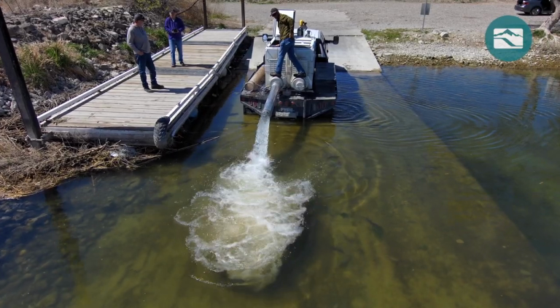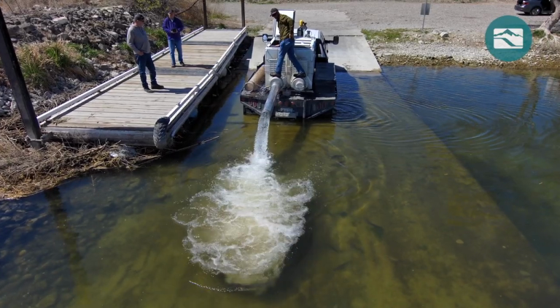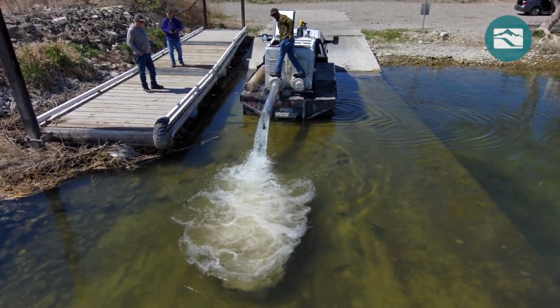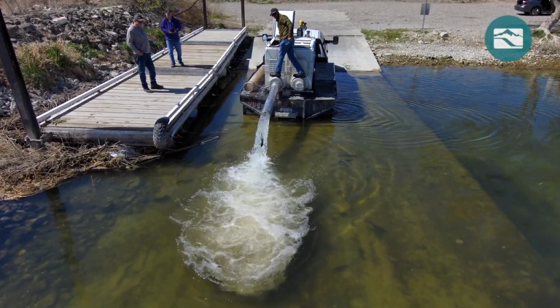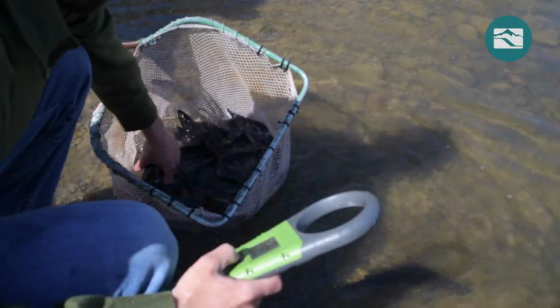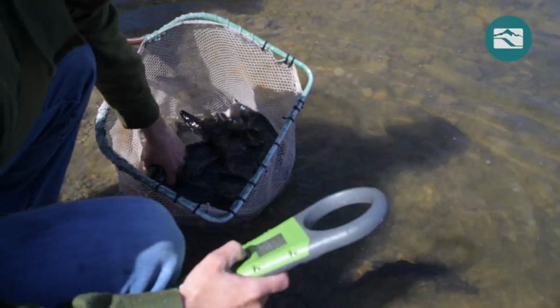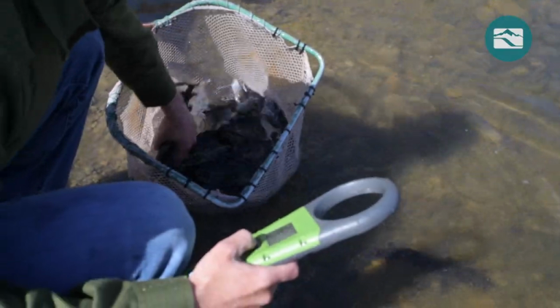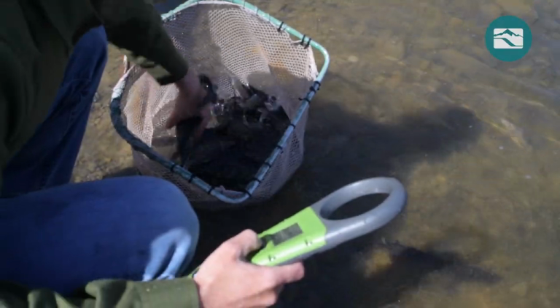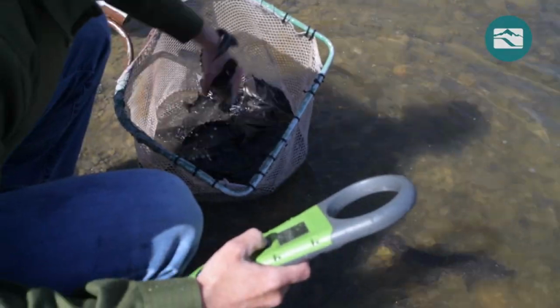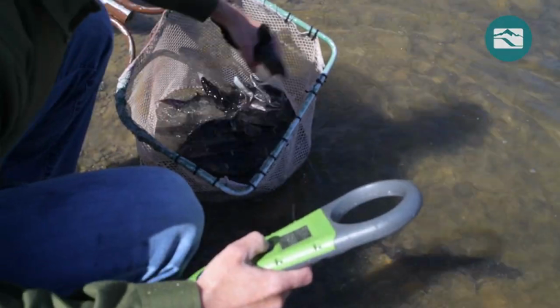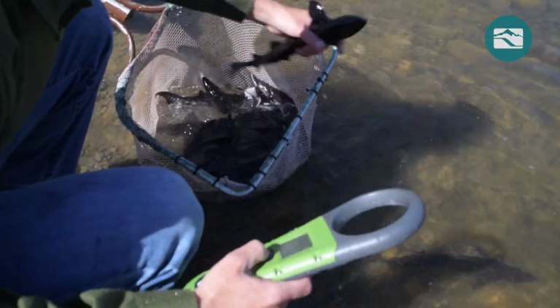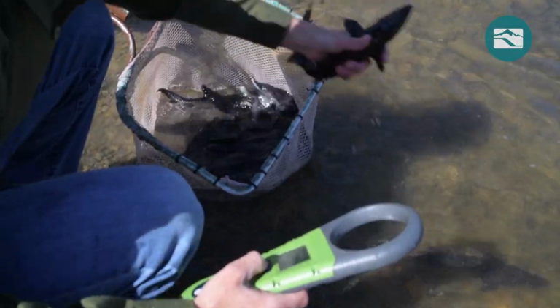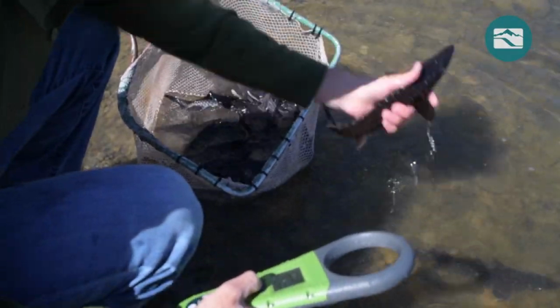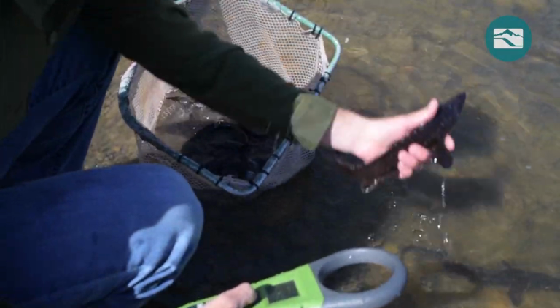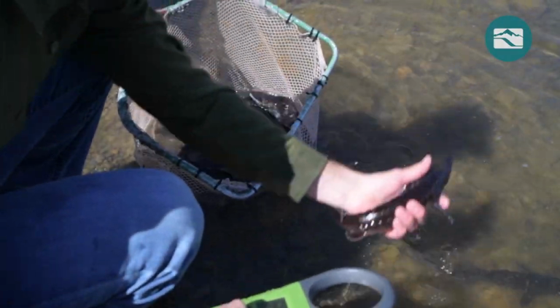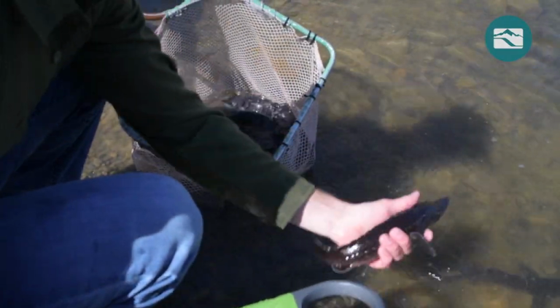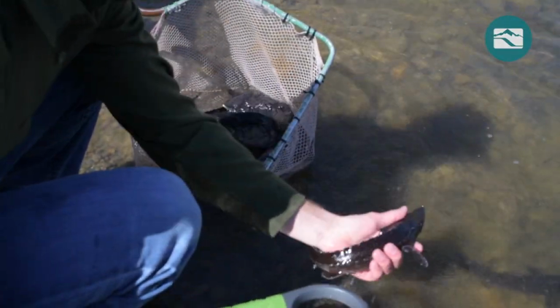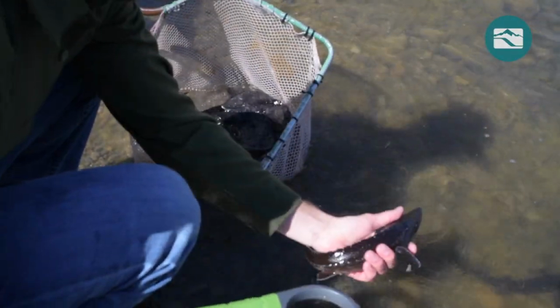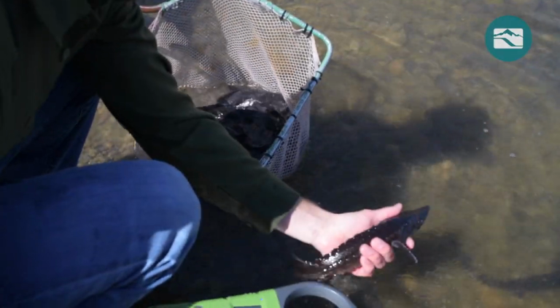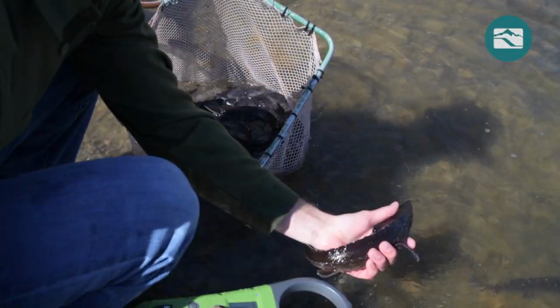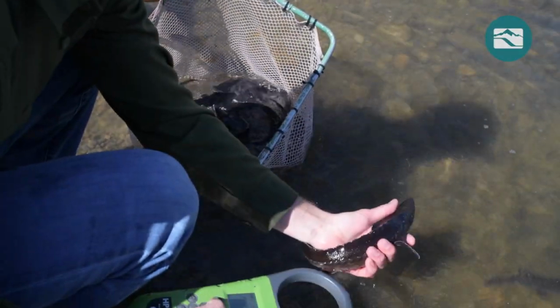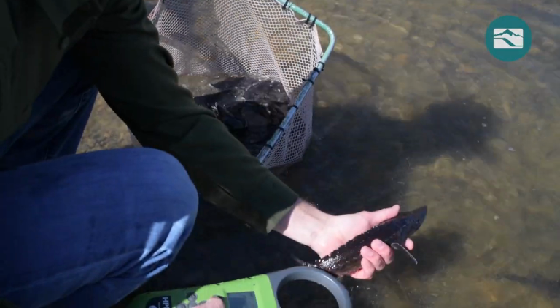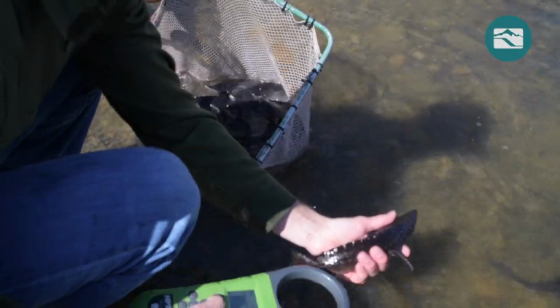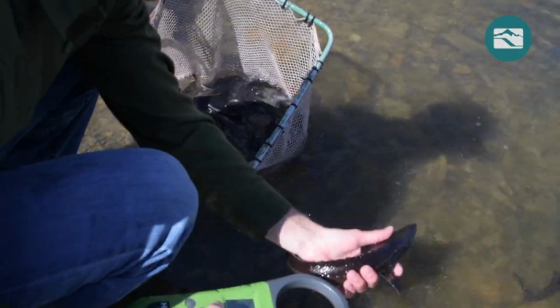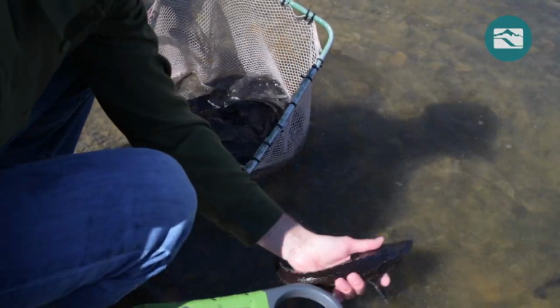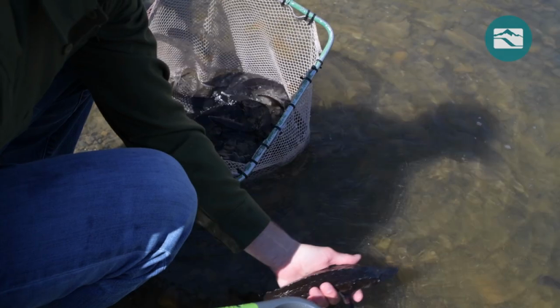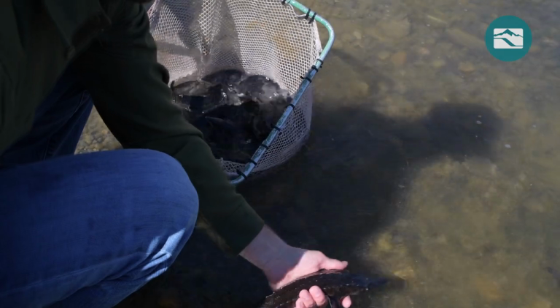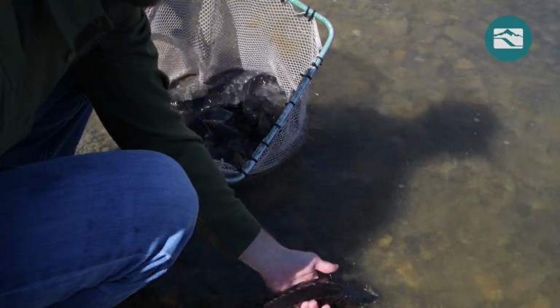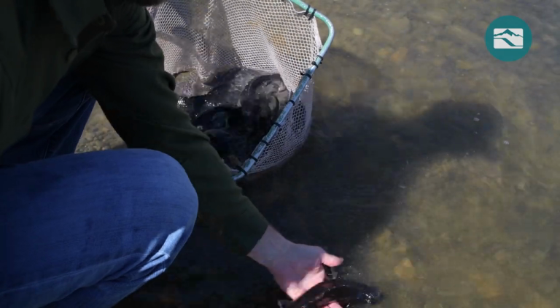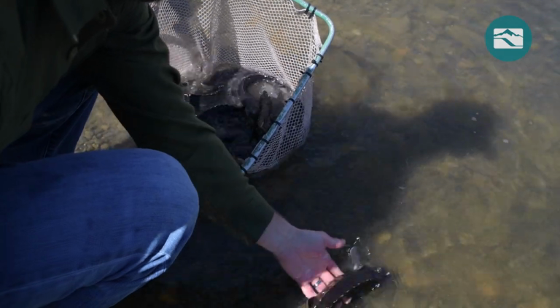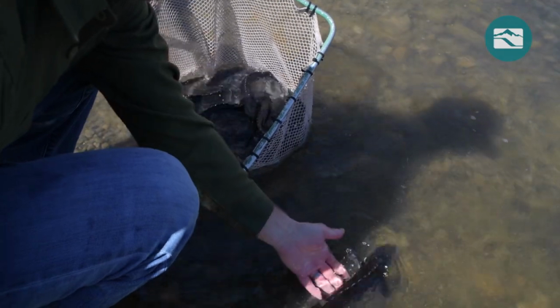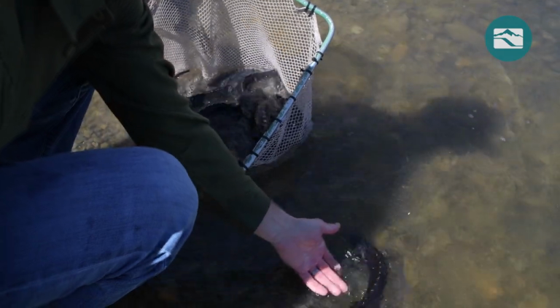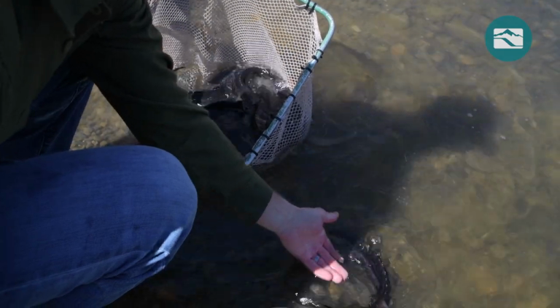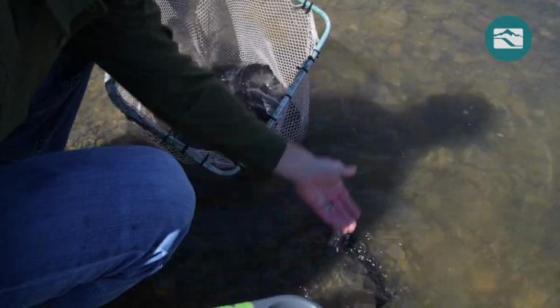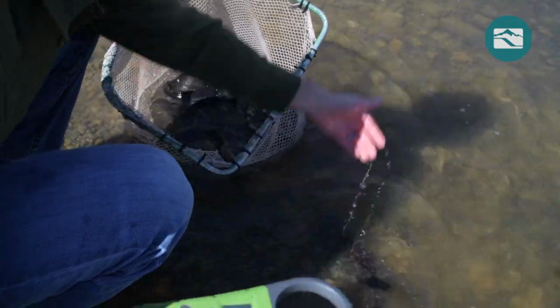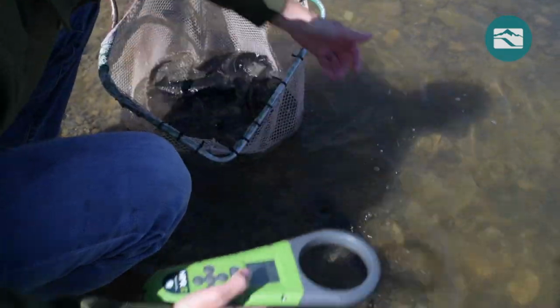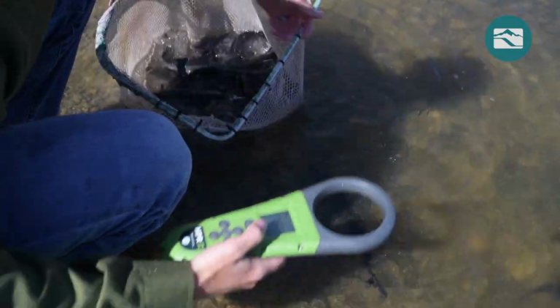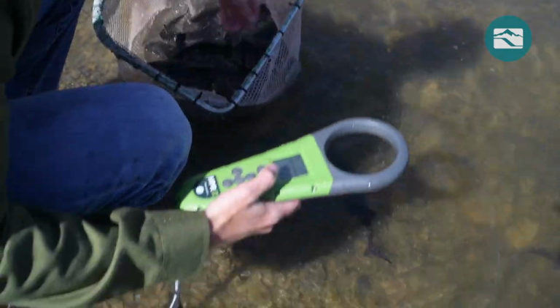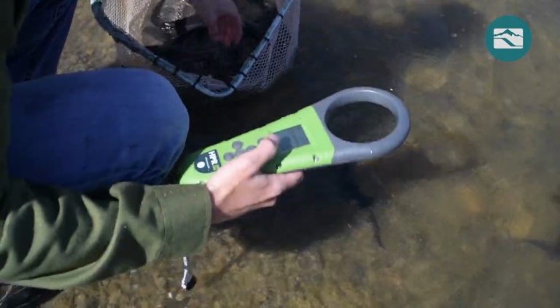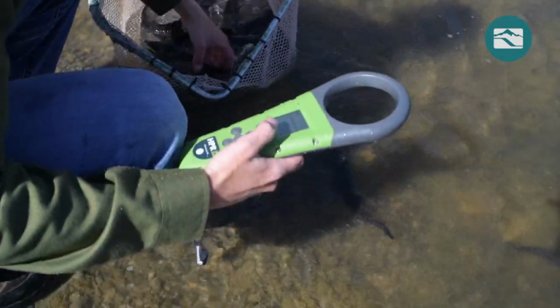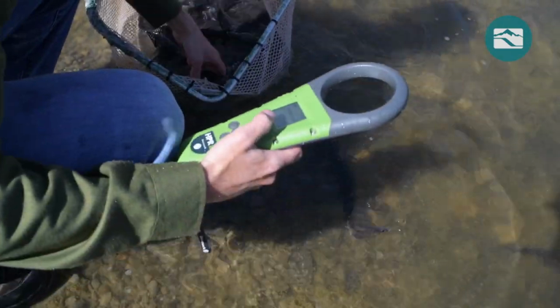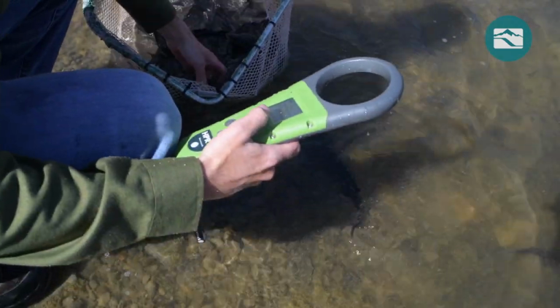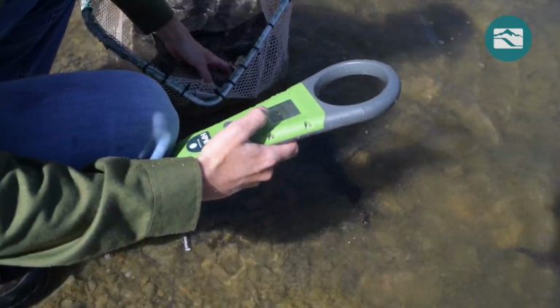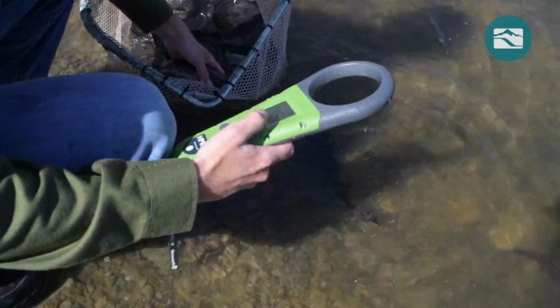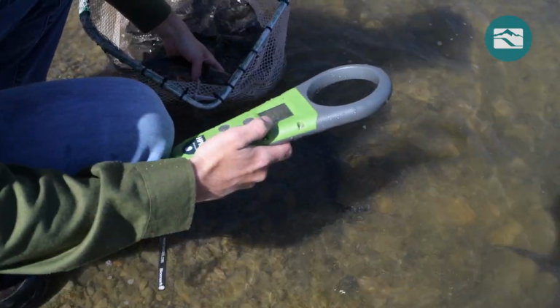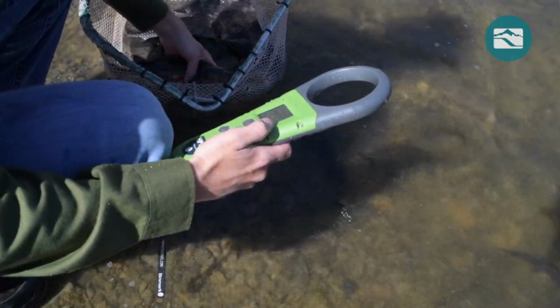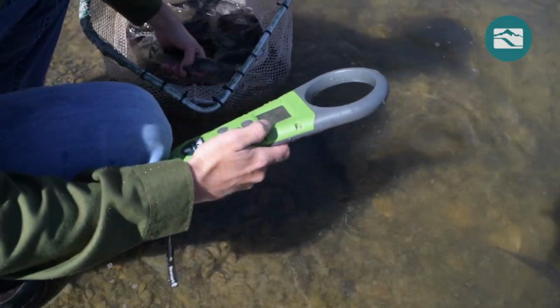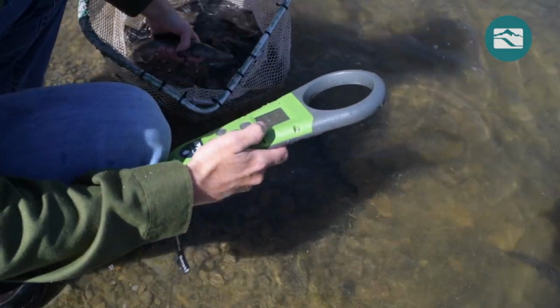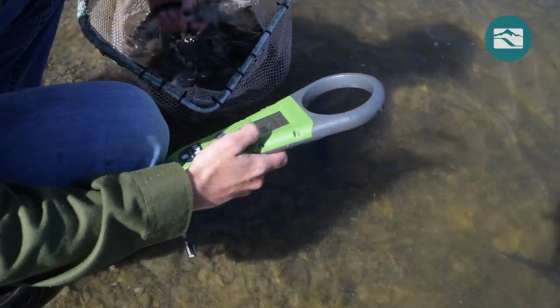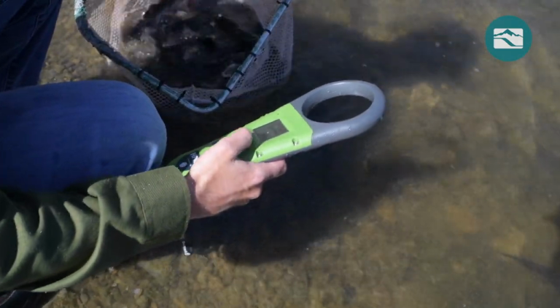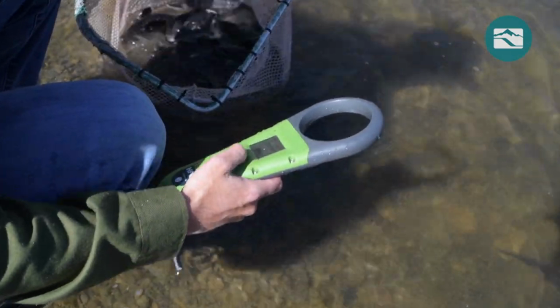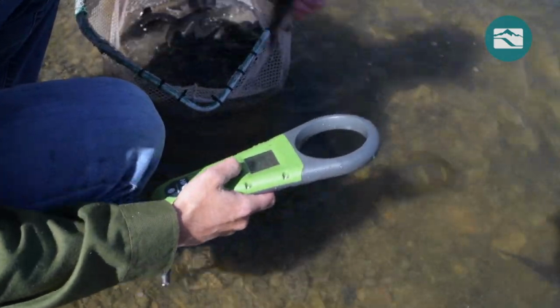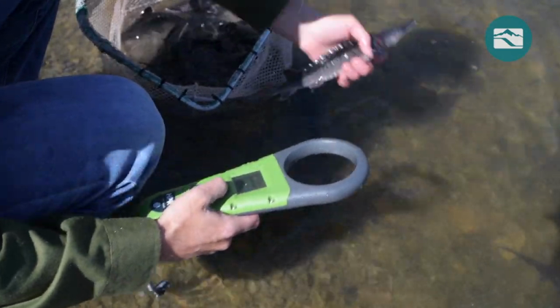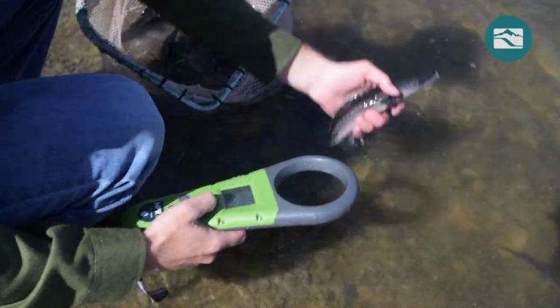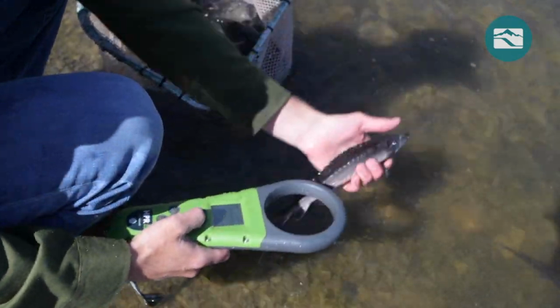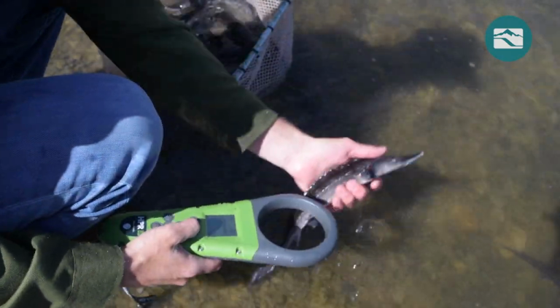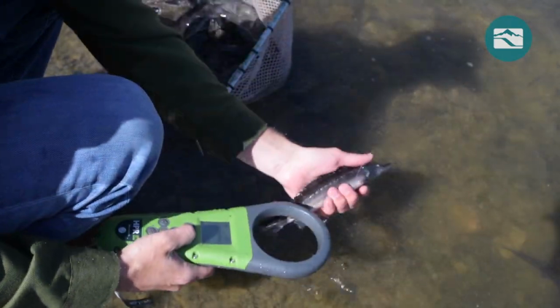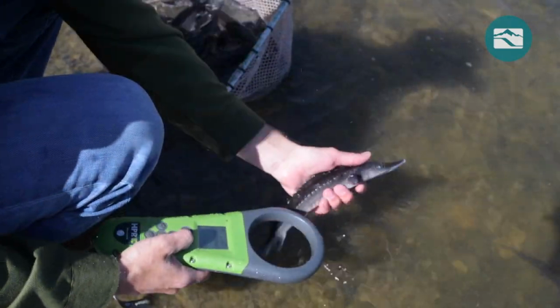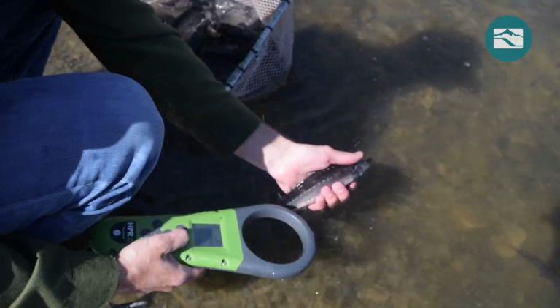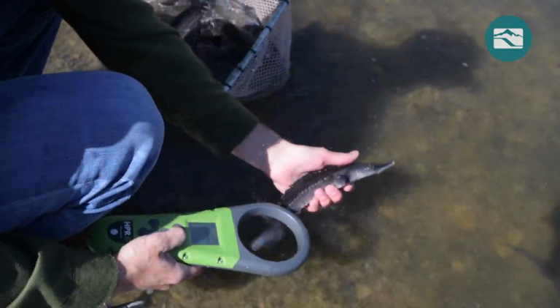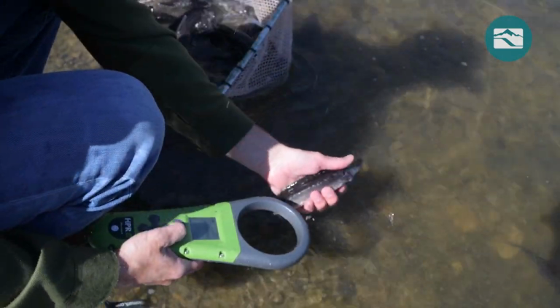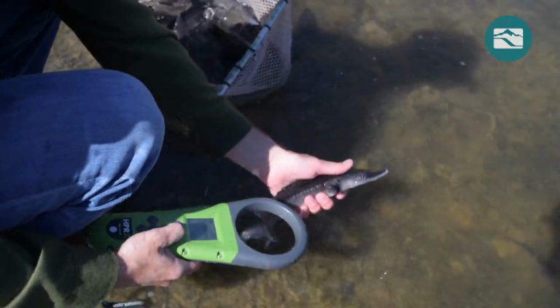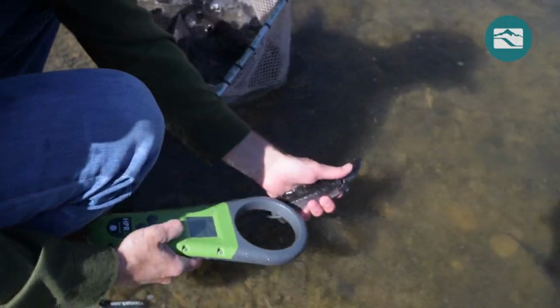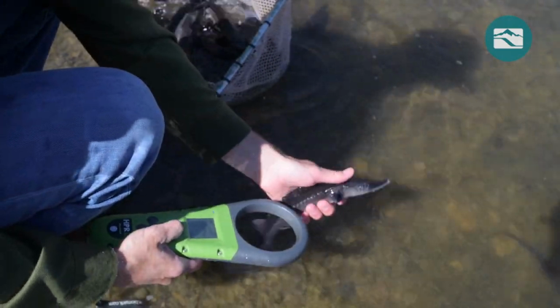Preserving the genetic diversity that has enabled sturgeon to survive for eons is an important part of the Niagara Springs sturgeon hatchery.